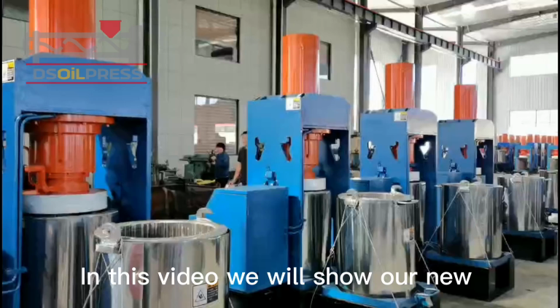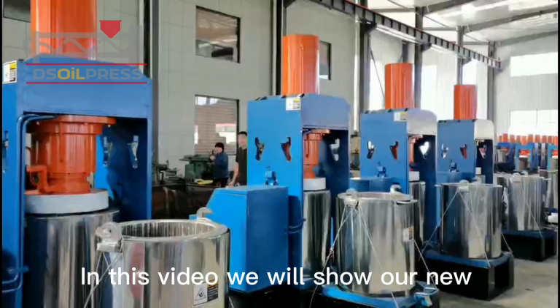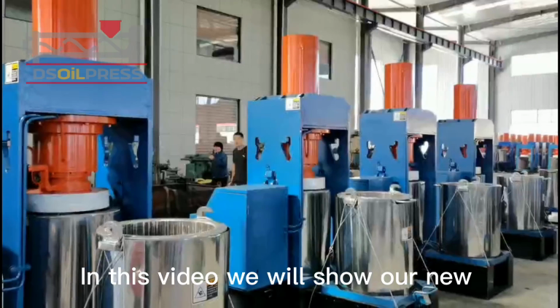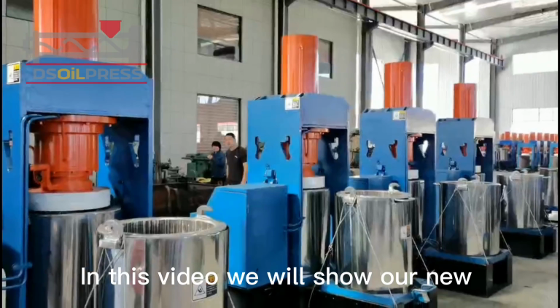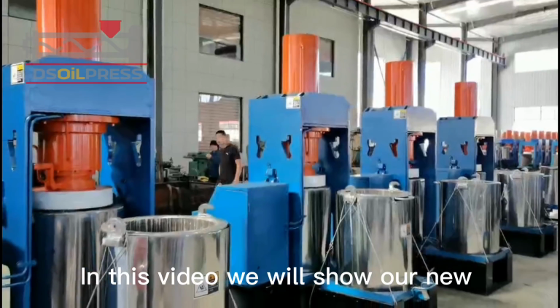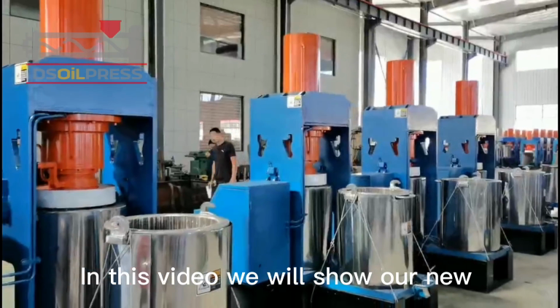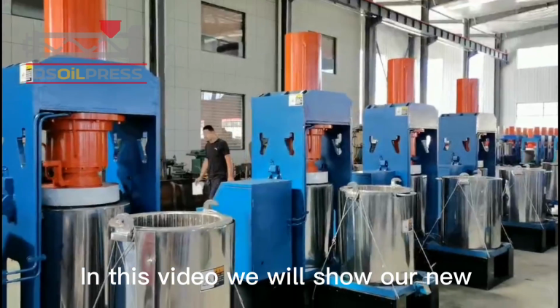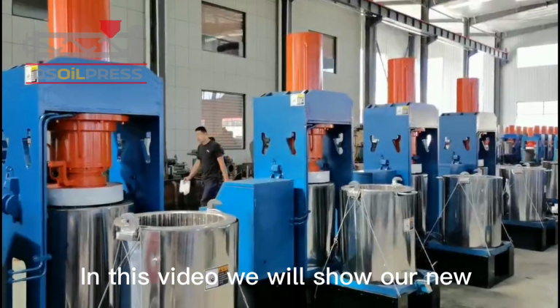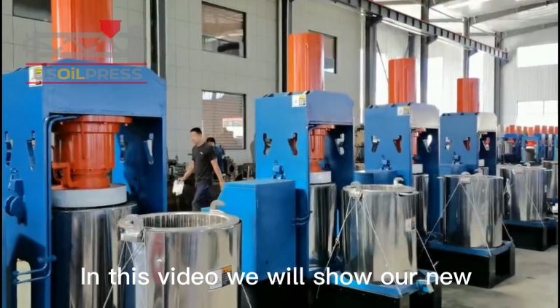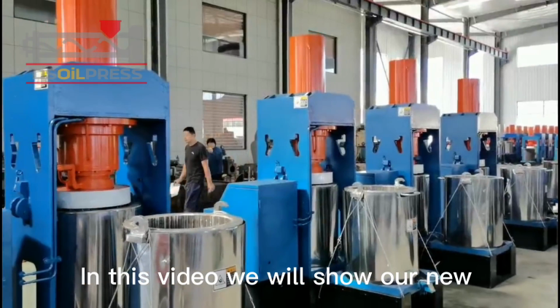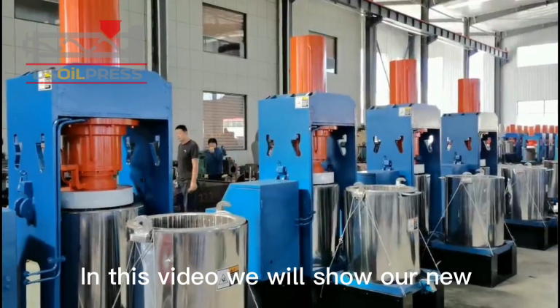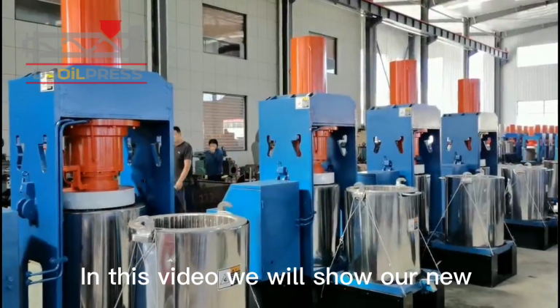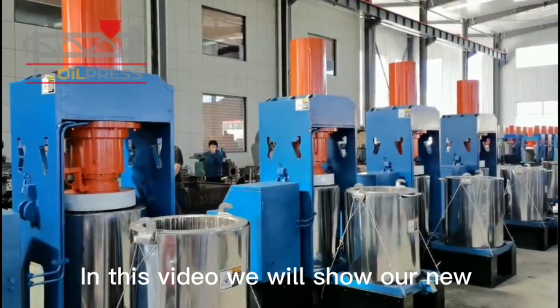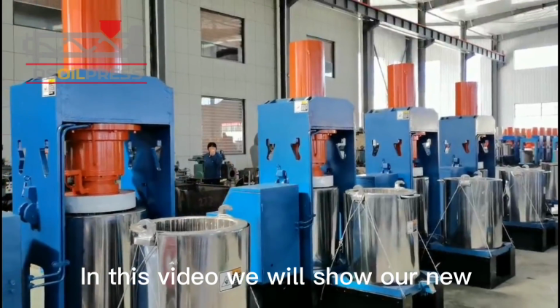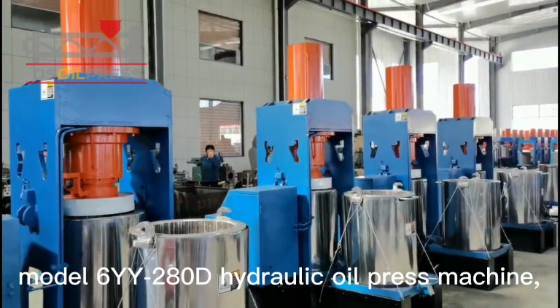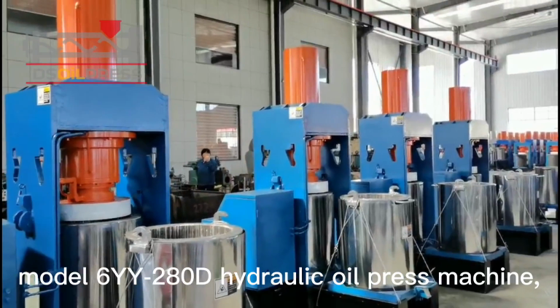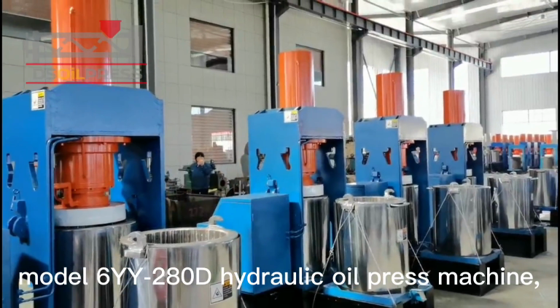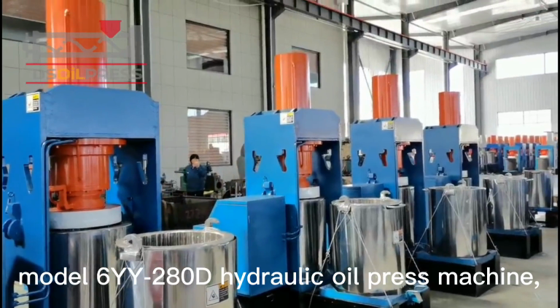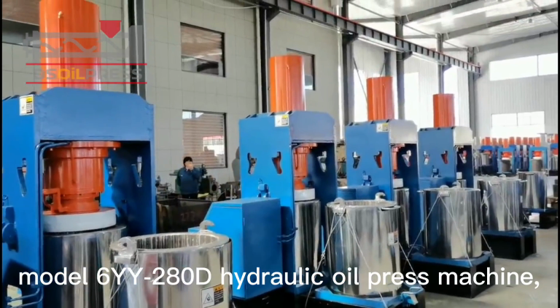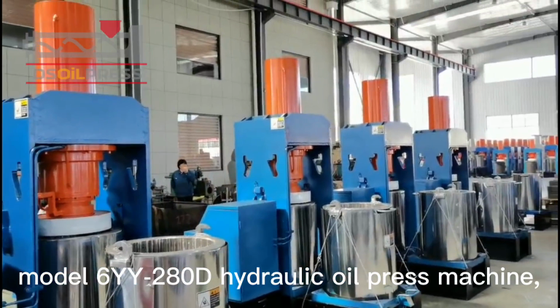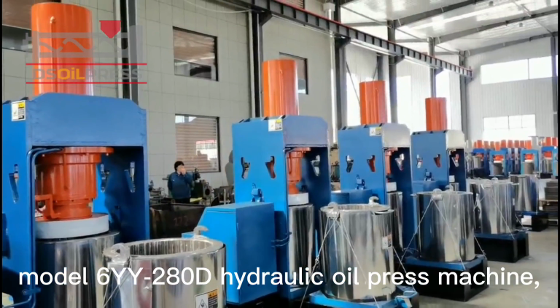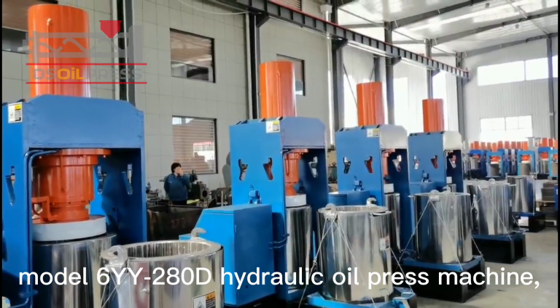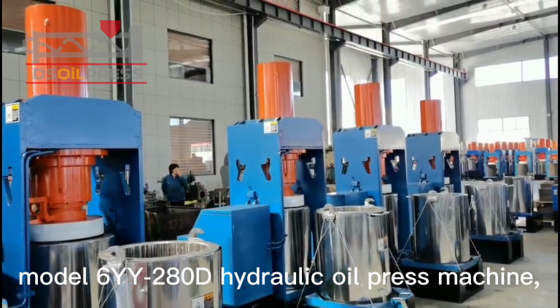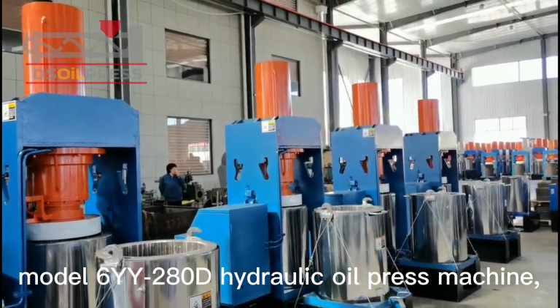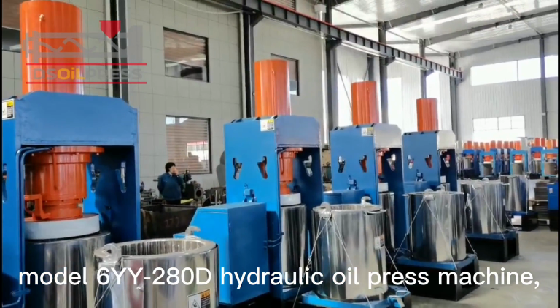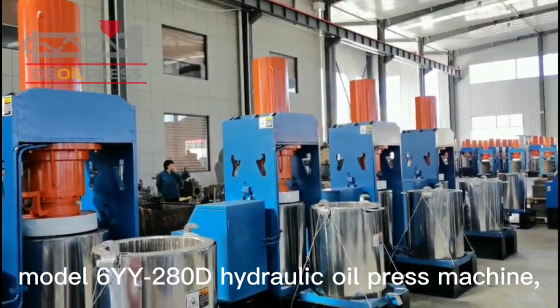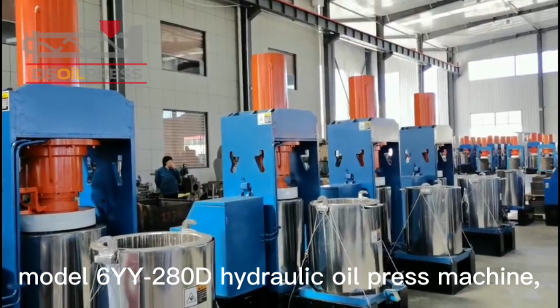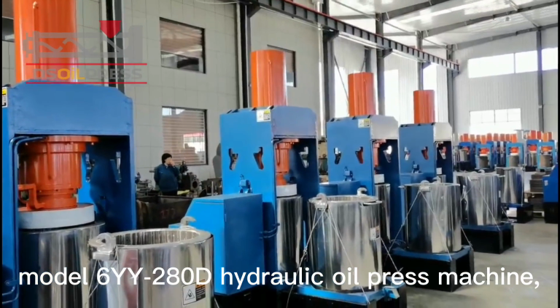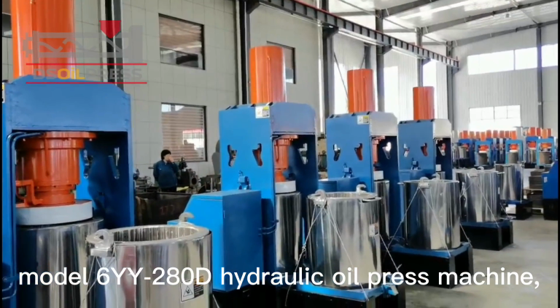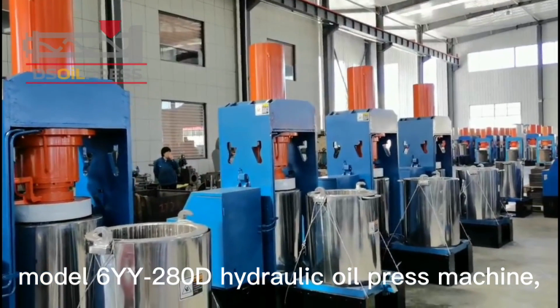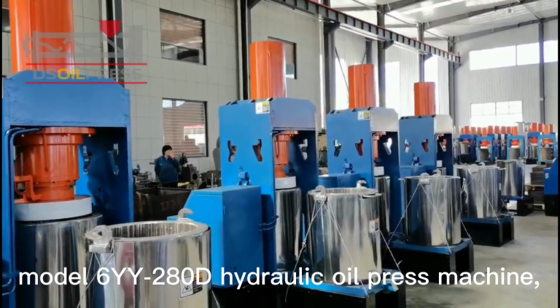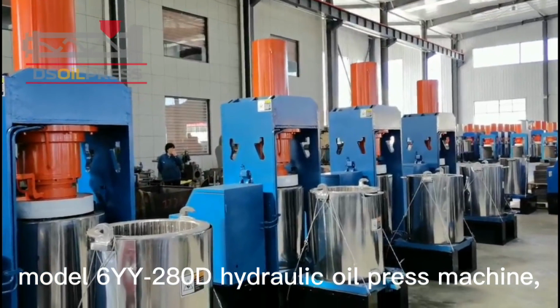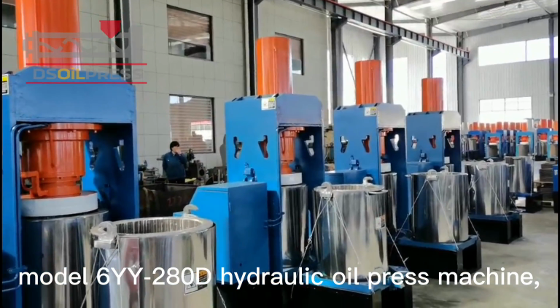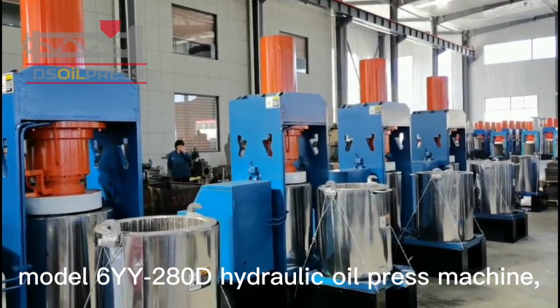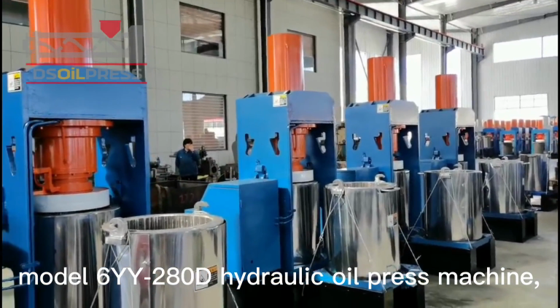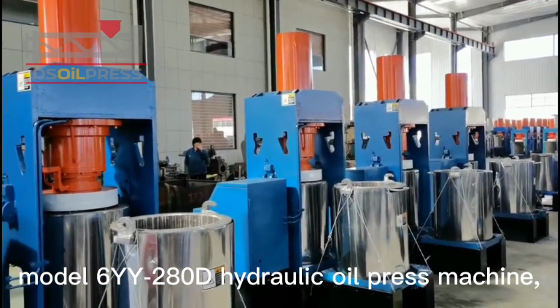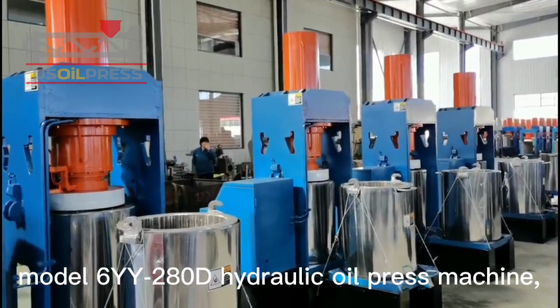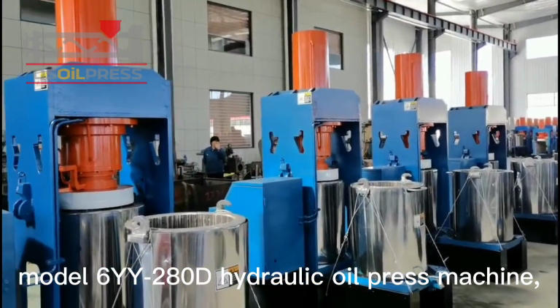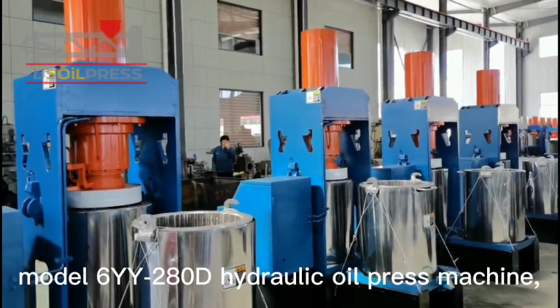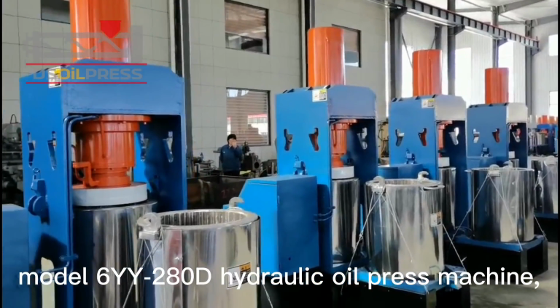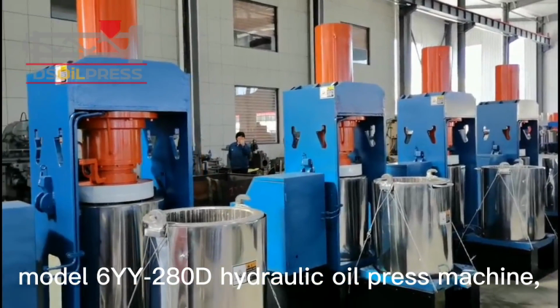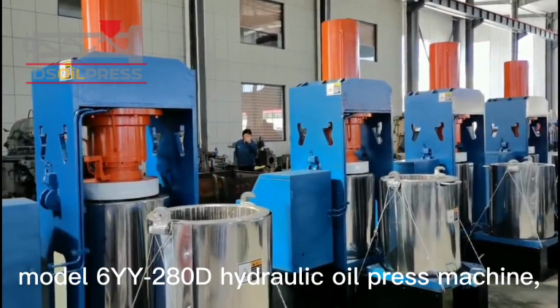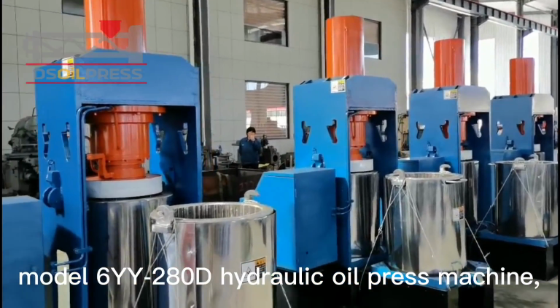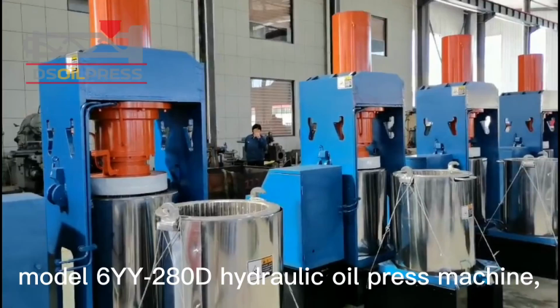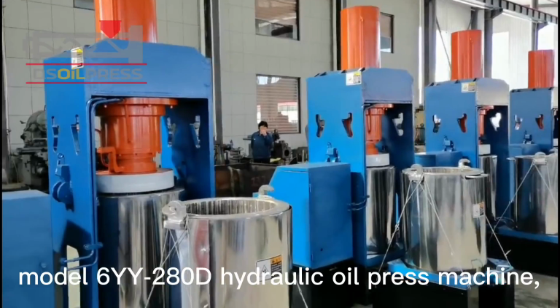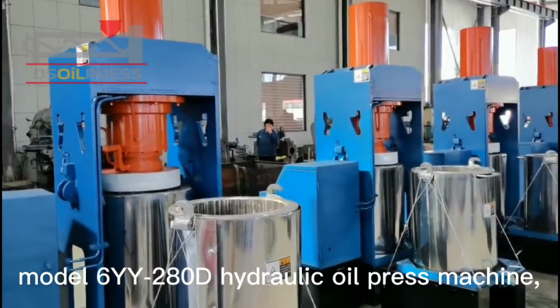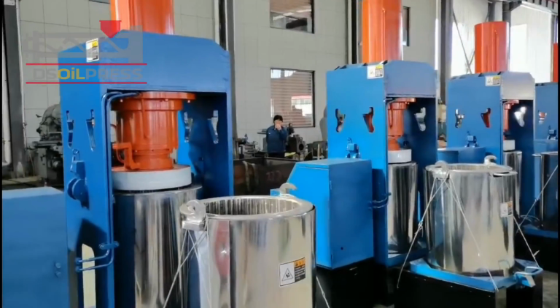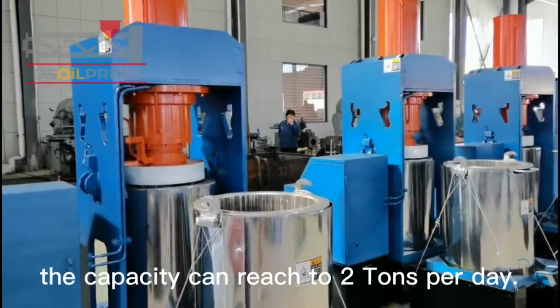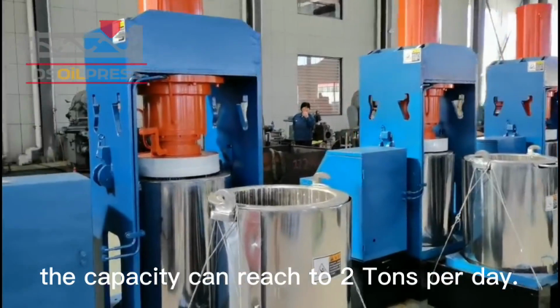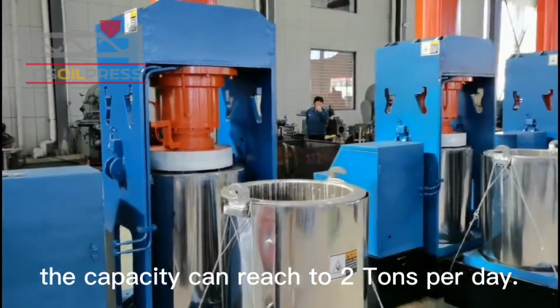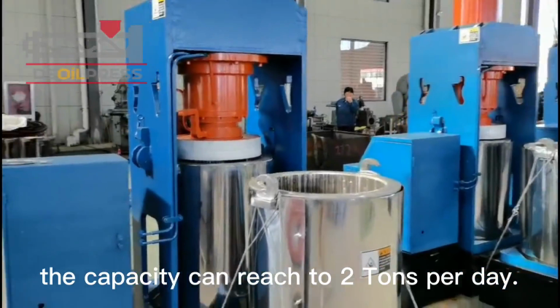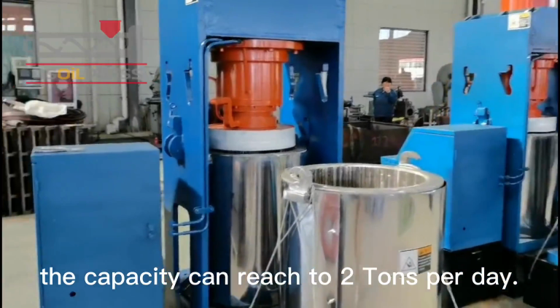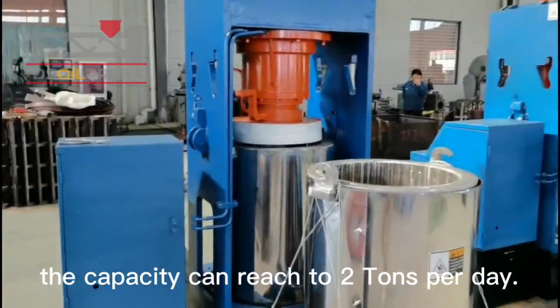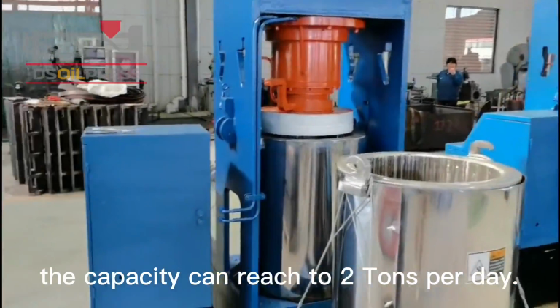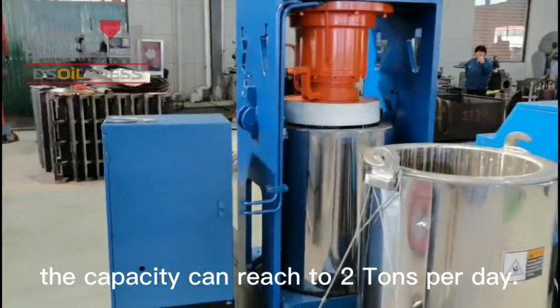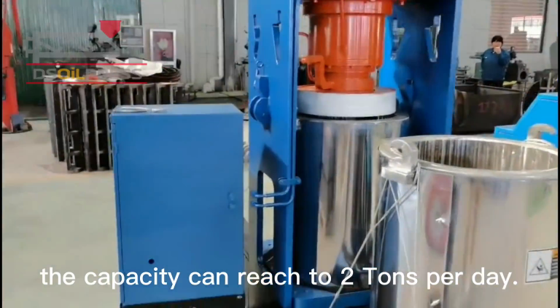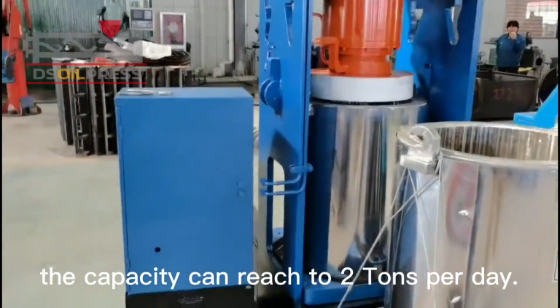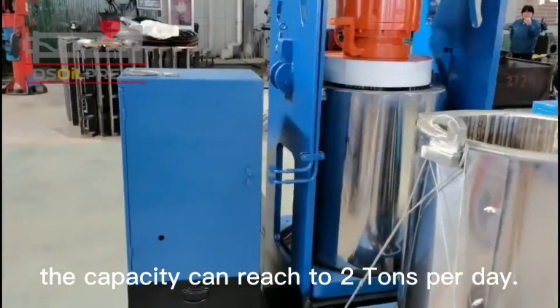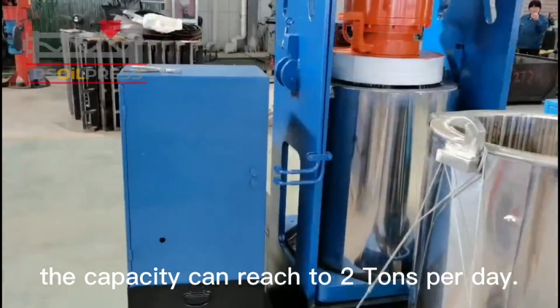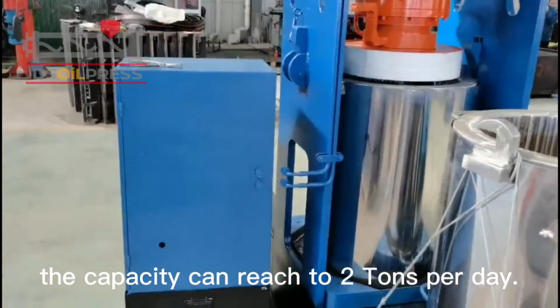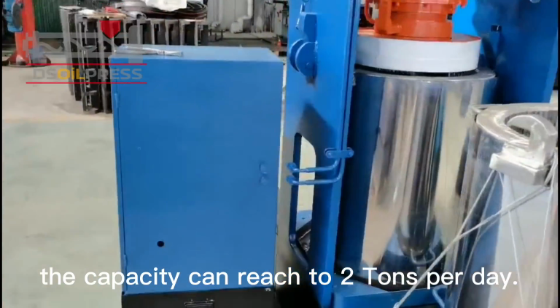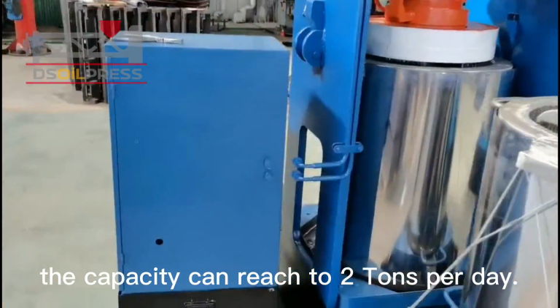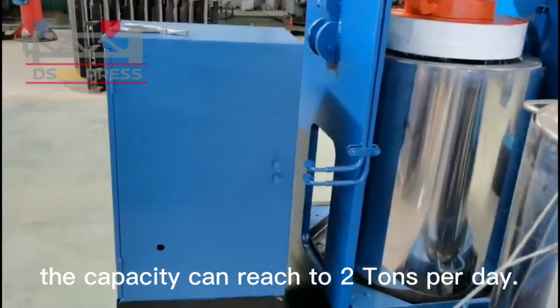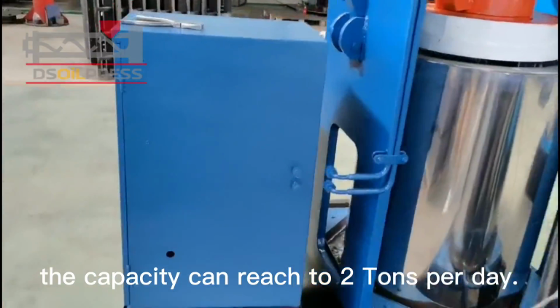In this video we will show our new Model 6 YY280D hydraulic oil press machine. The capacity can reach to 2 tons per day.